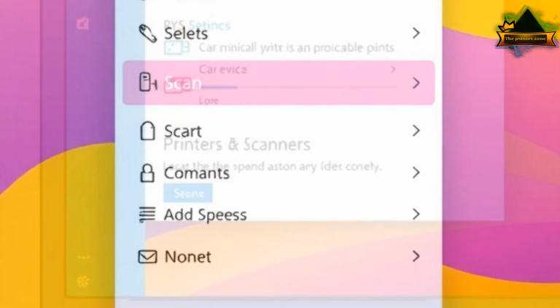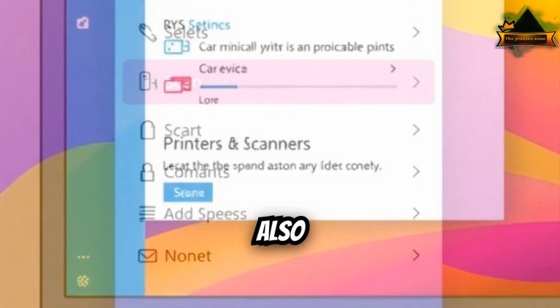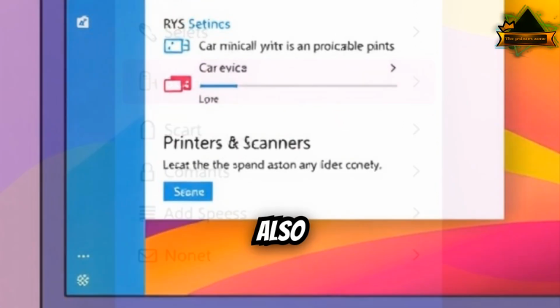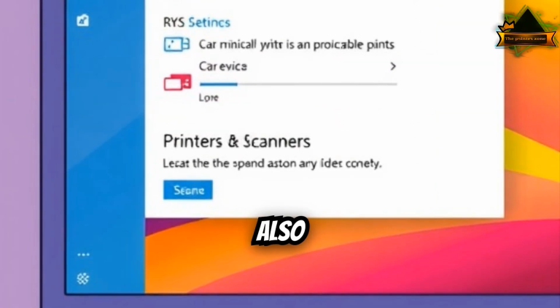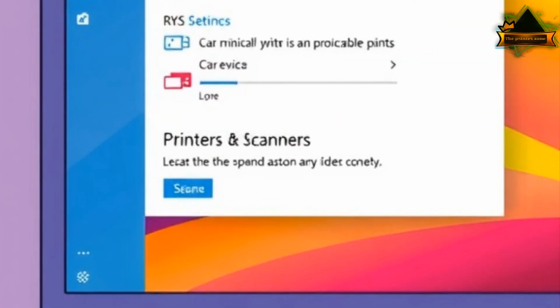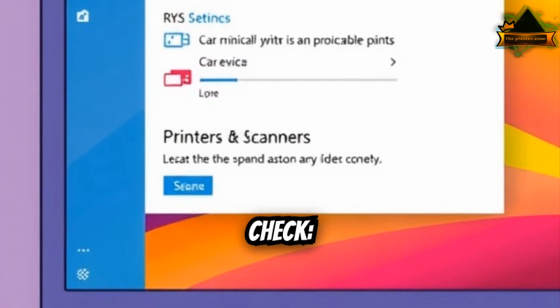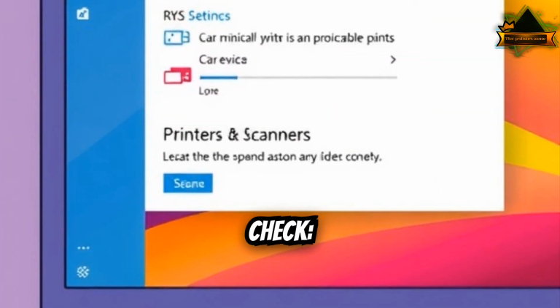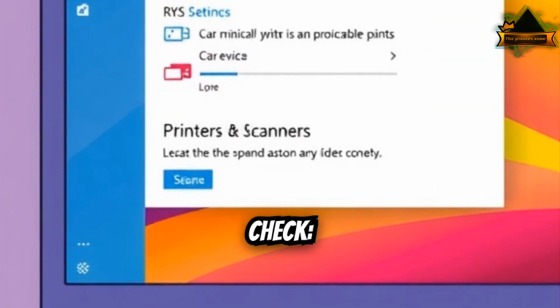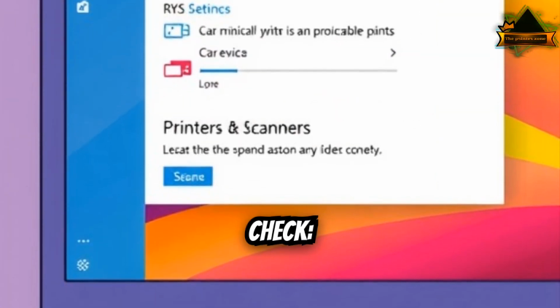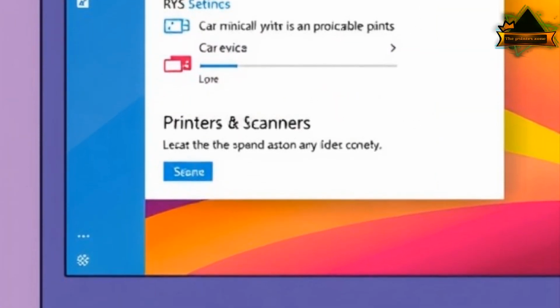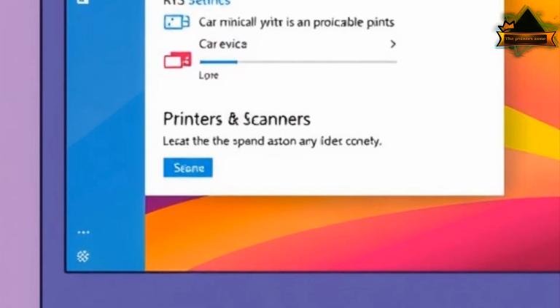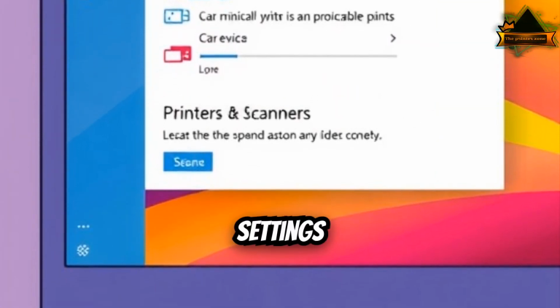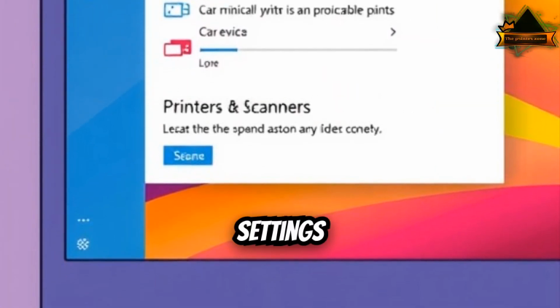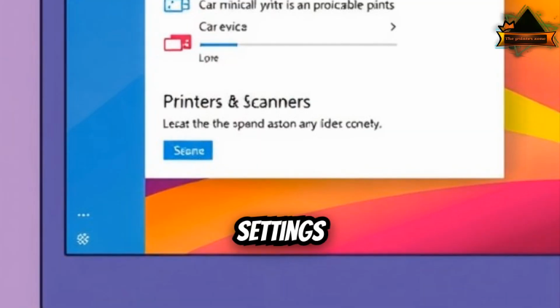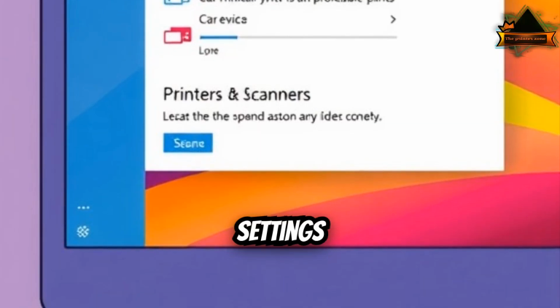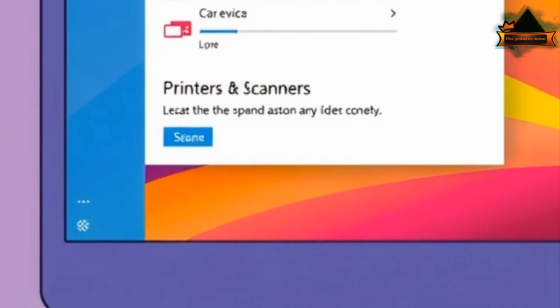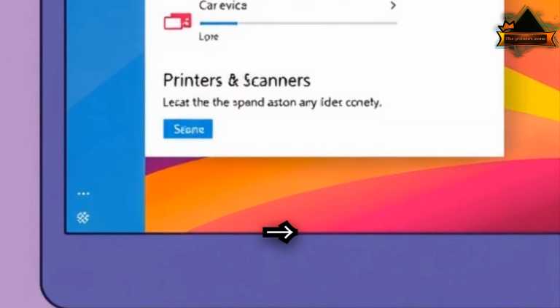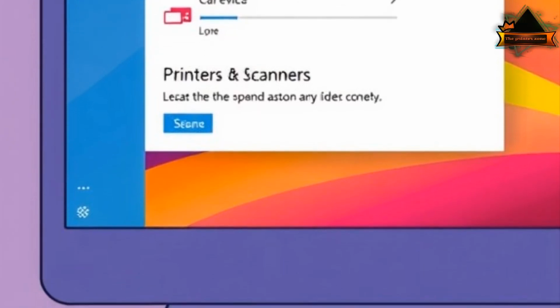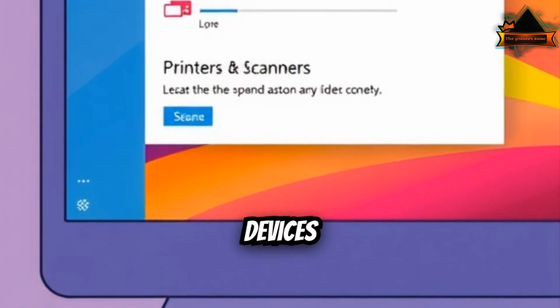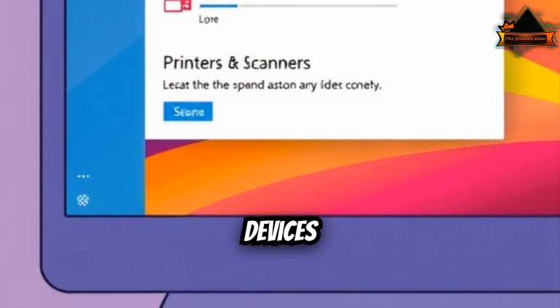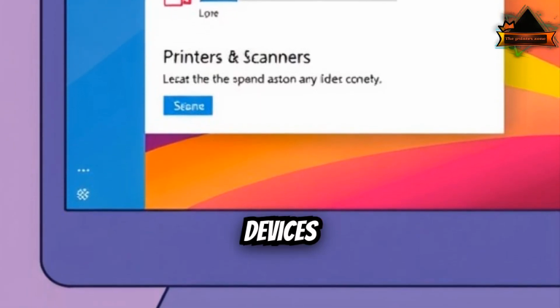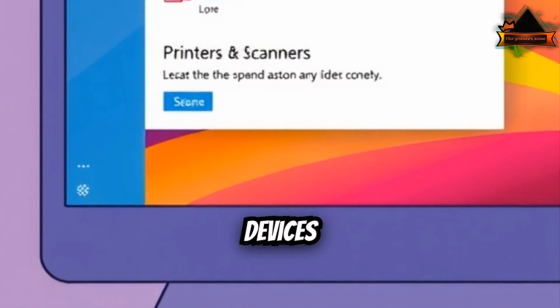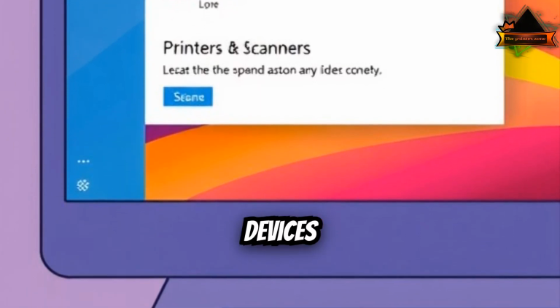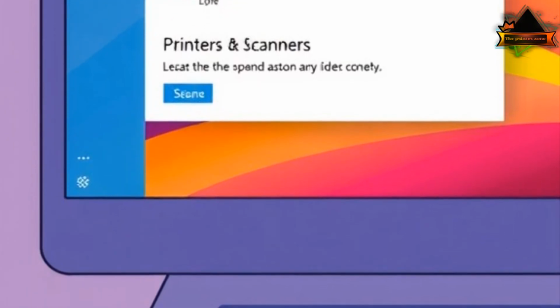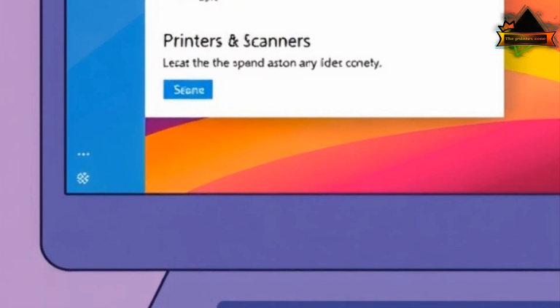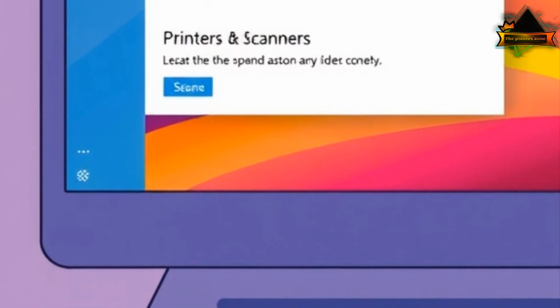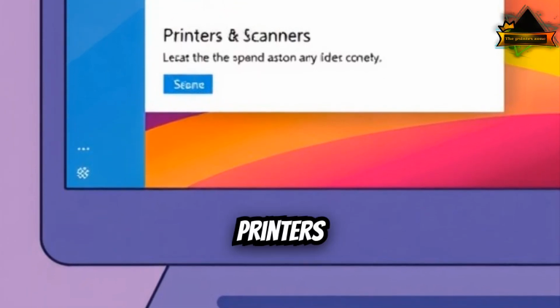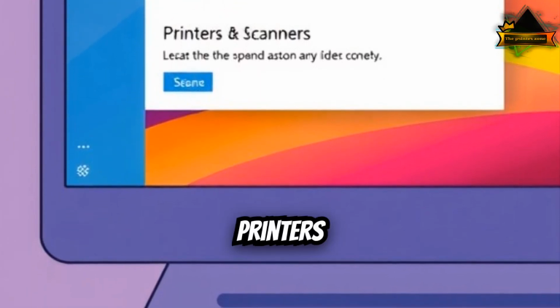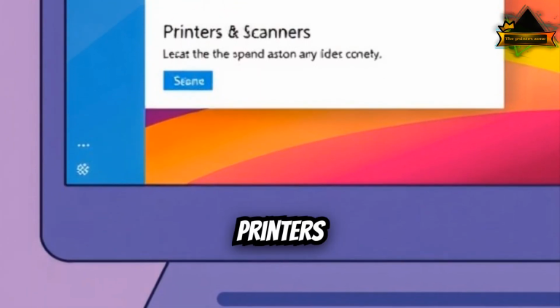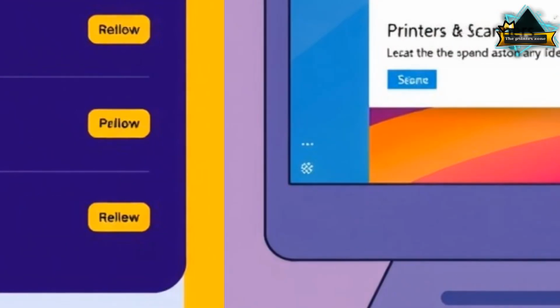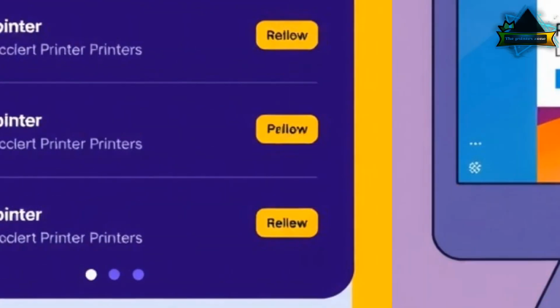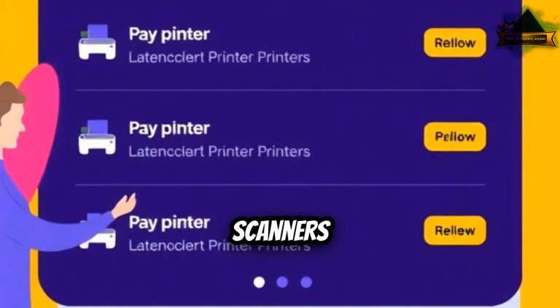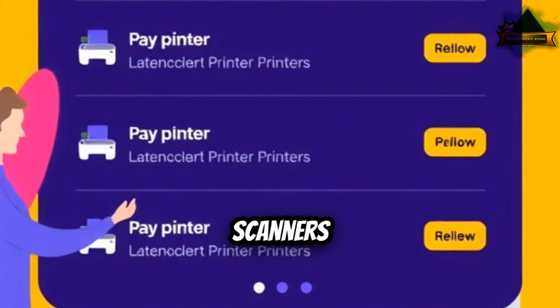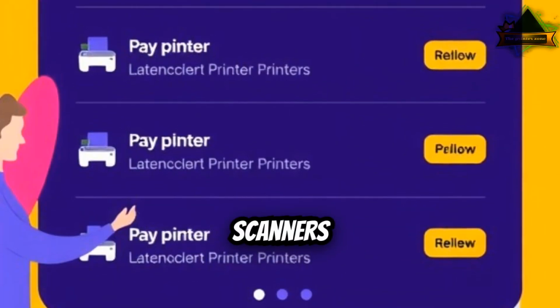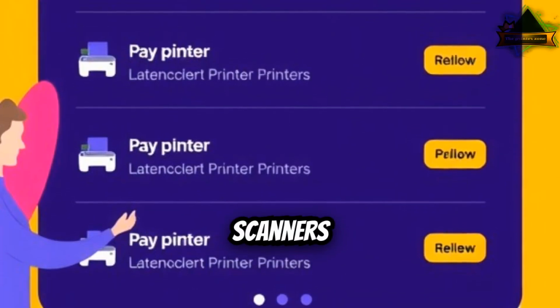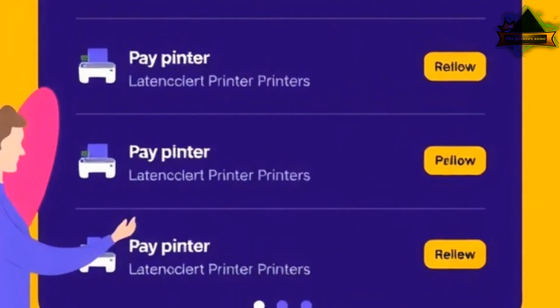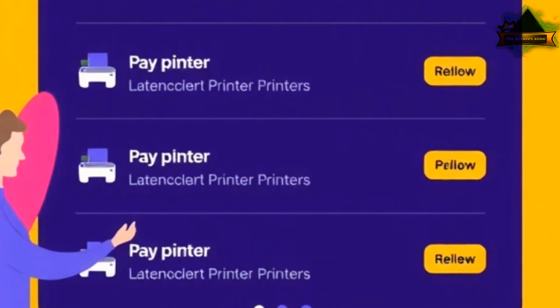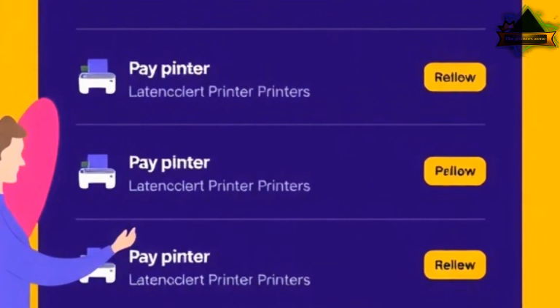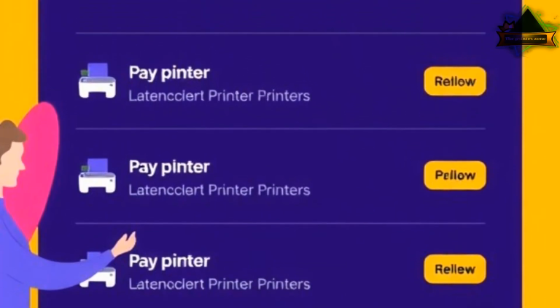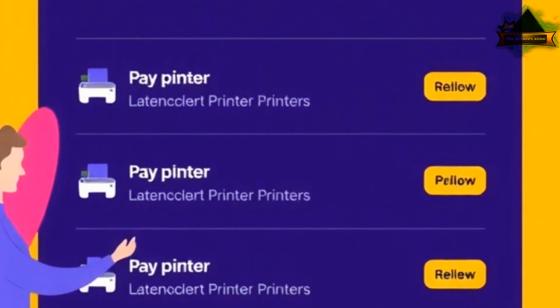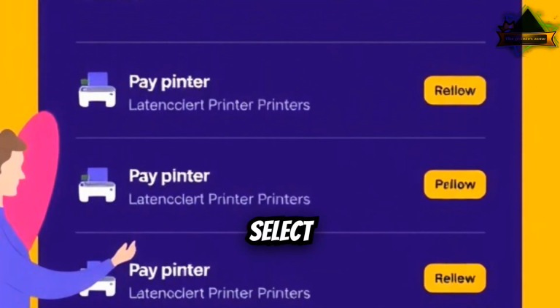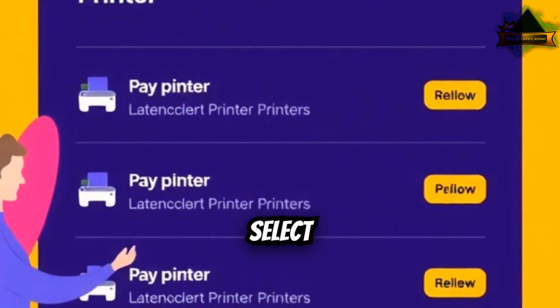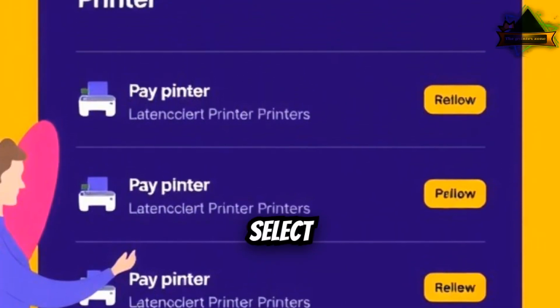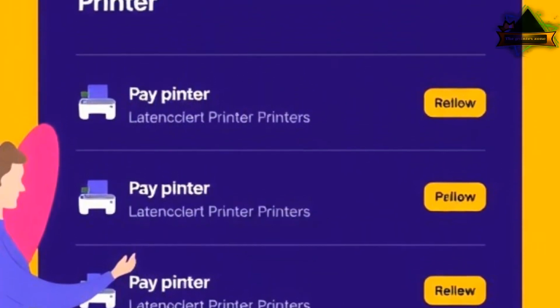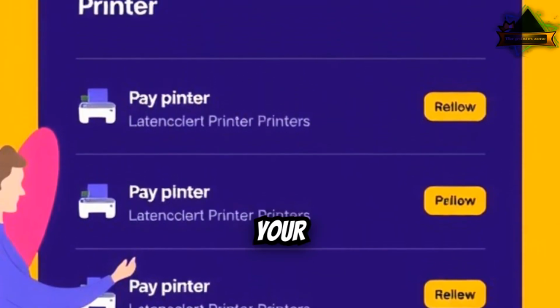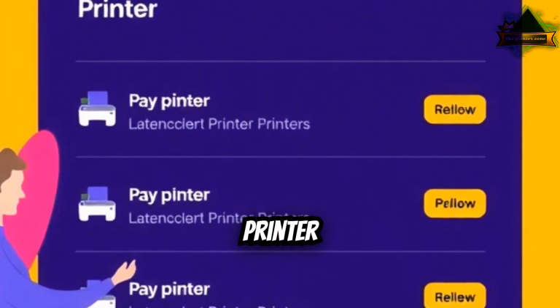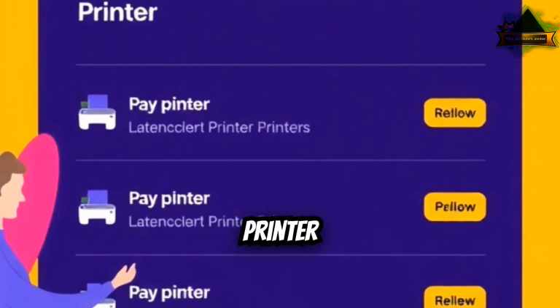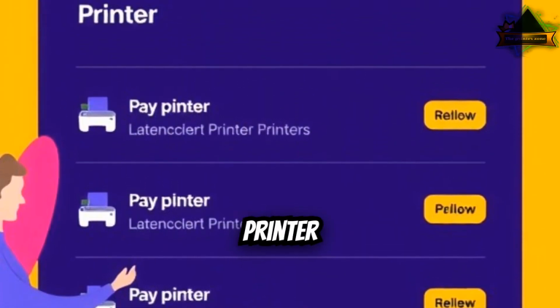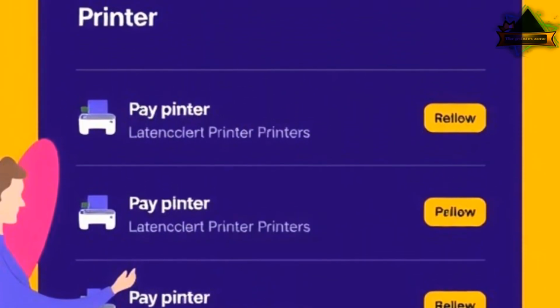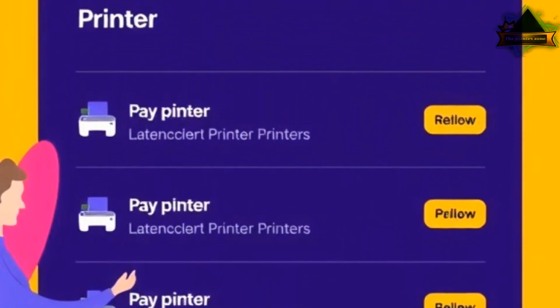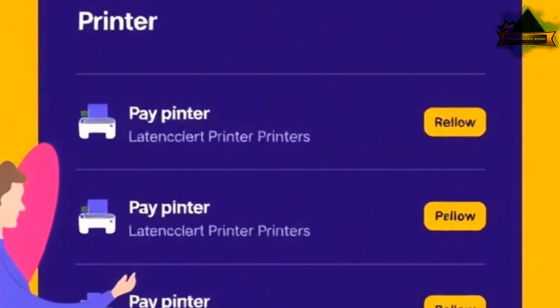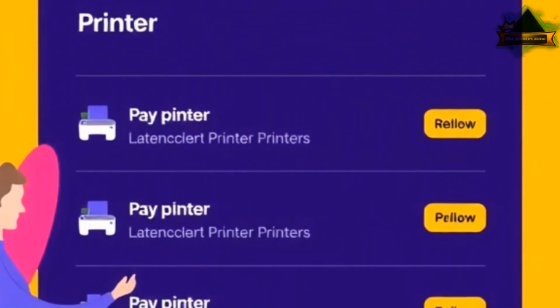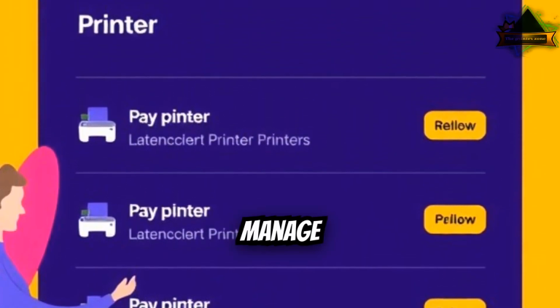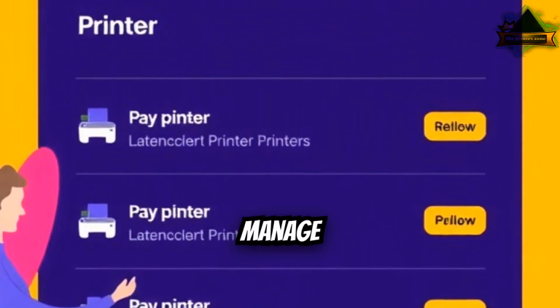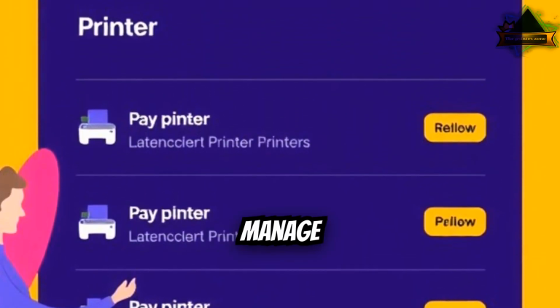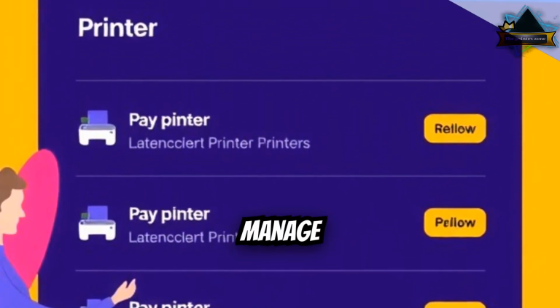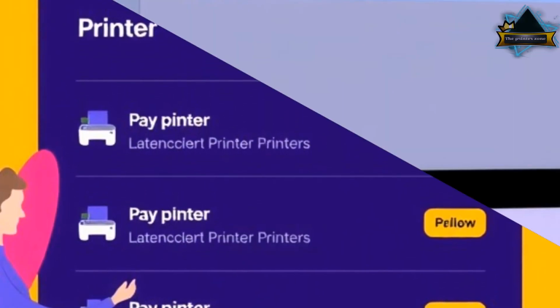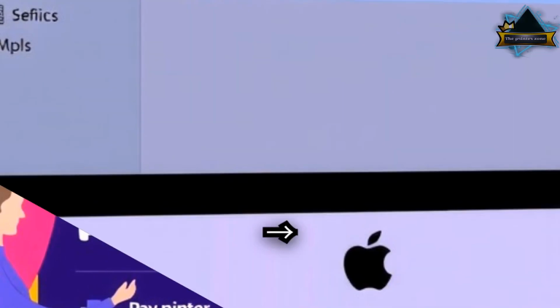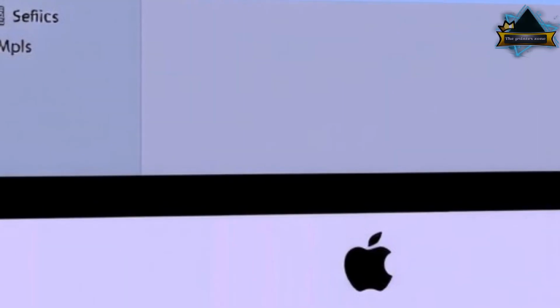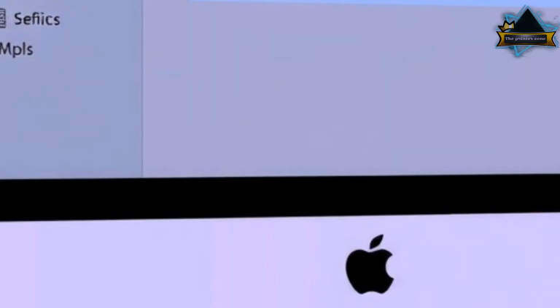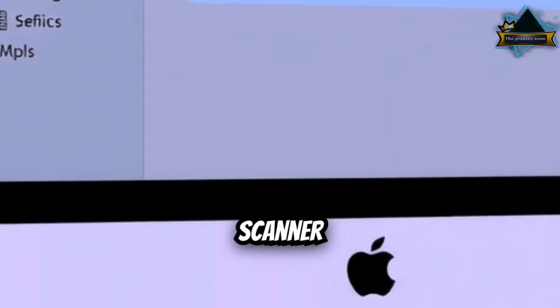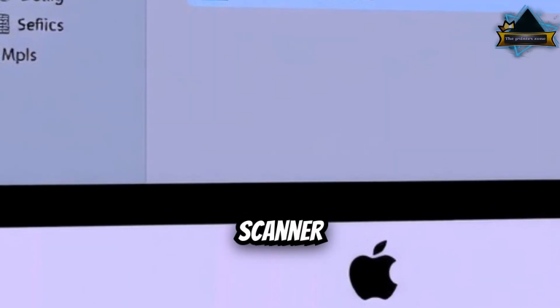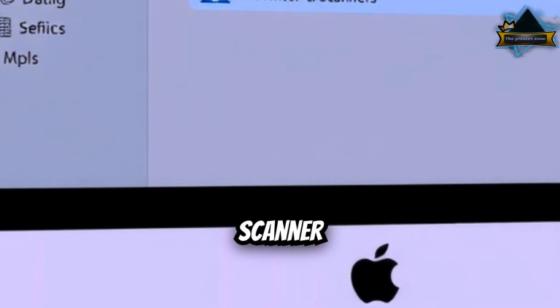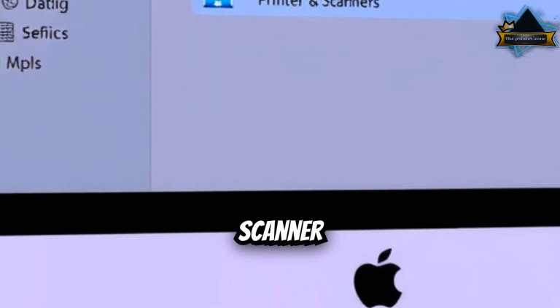Also check Settings, then Devices, then Printers and Scanners. Select your printer, then Manage, then Scanner.